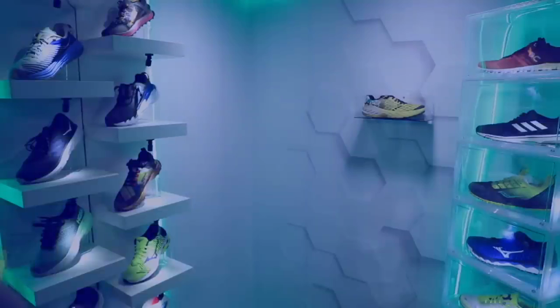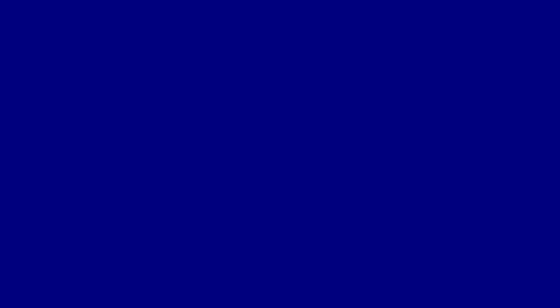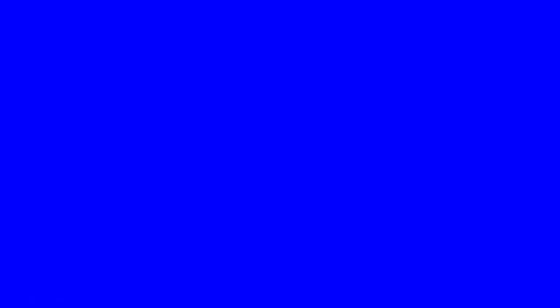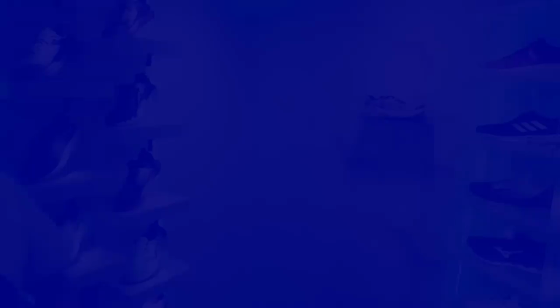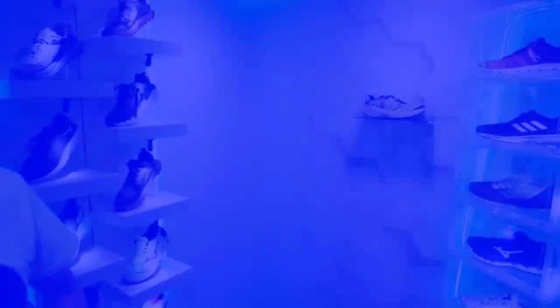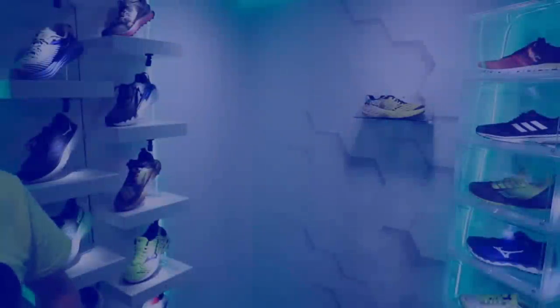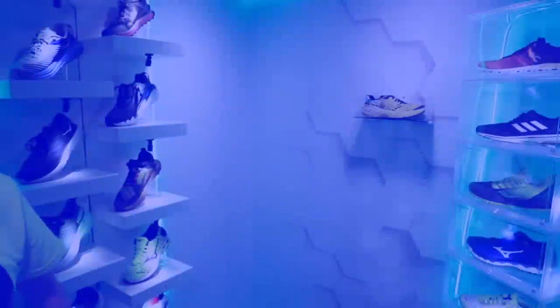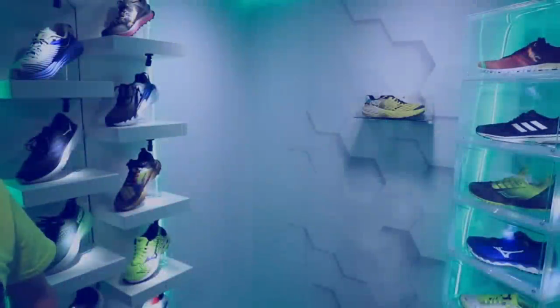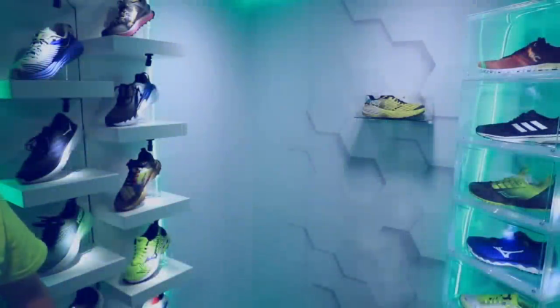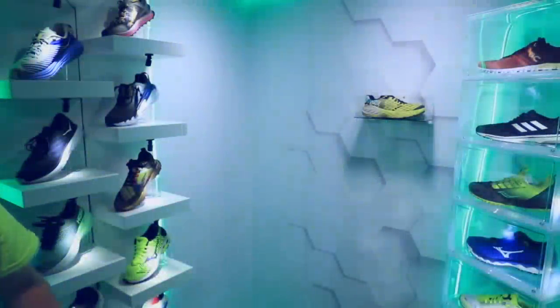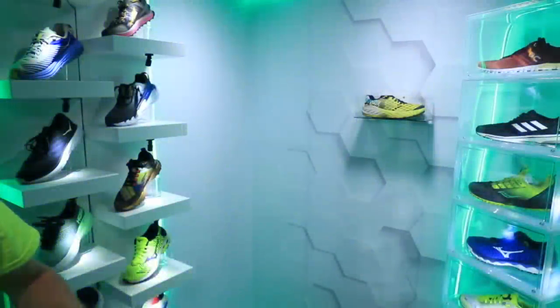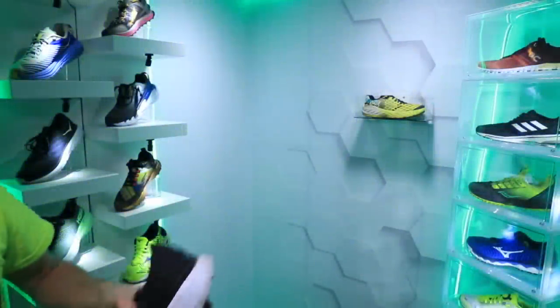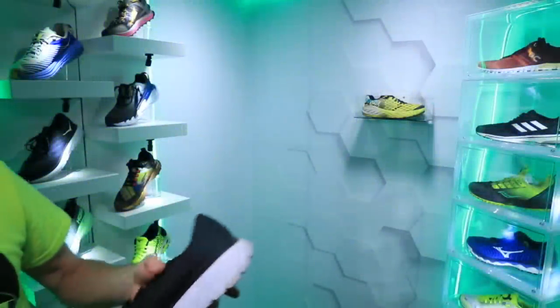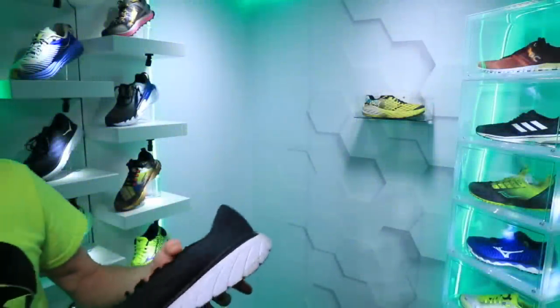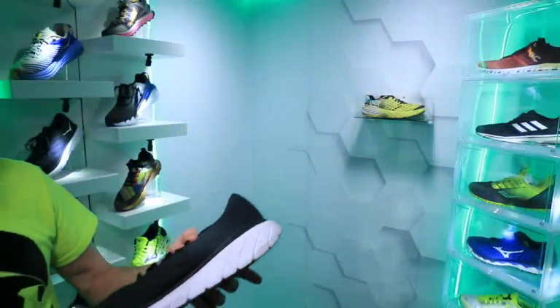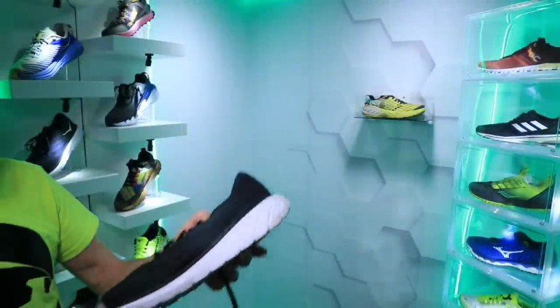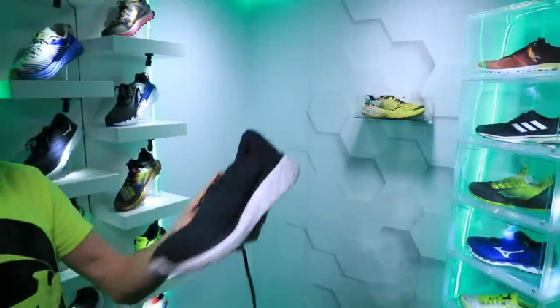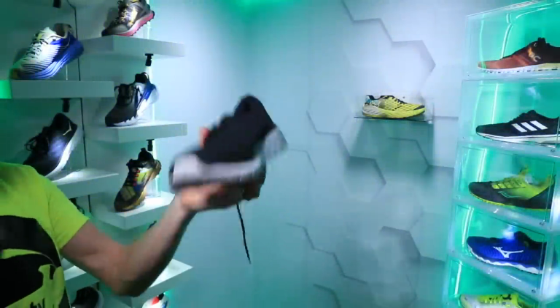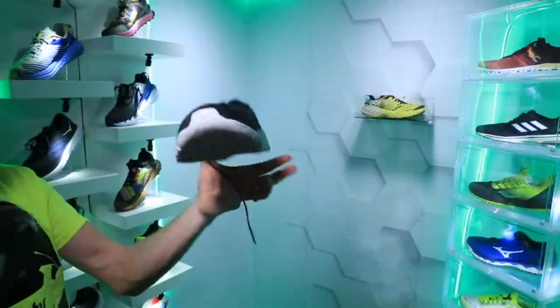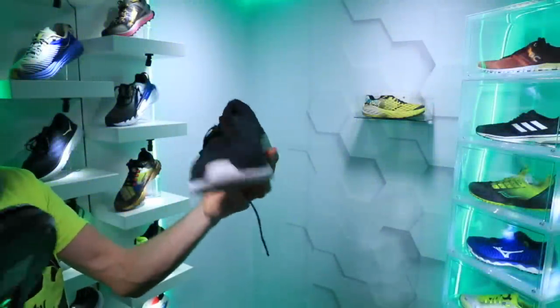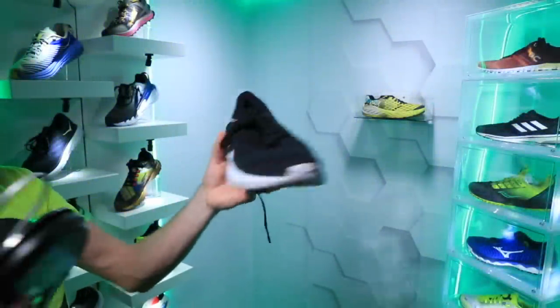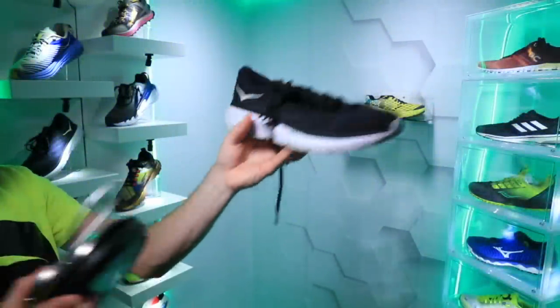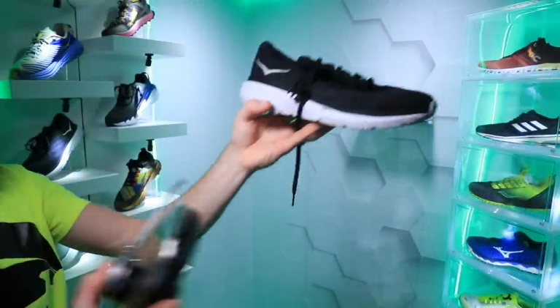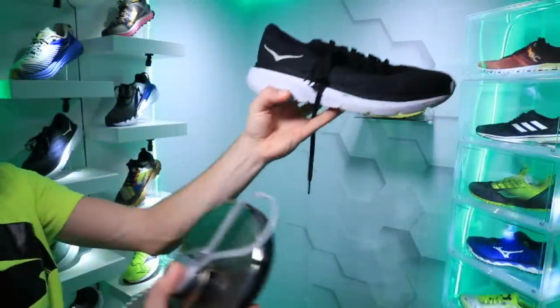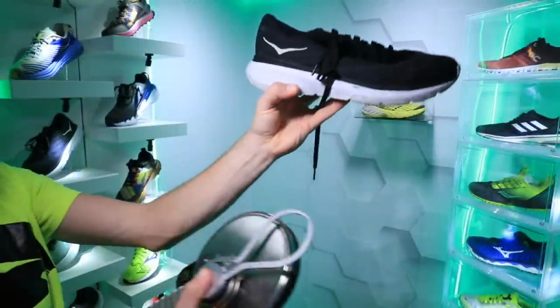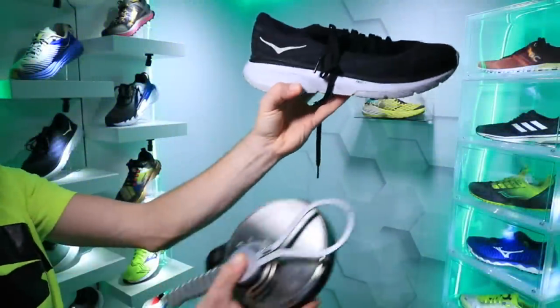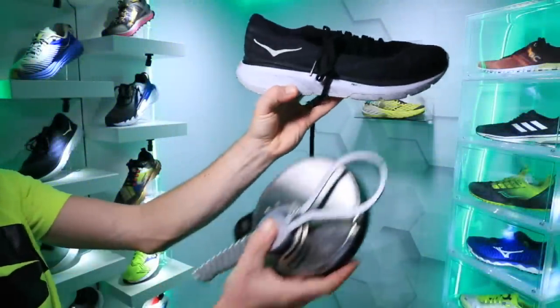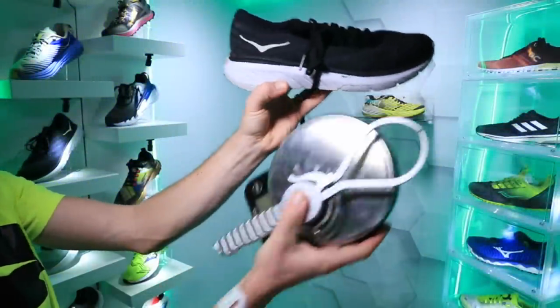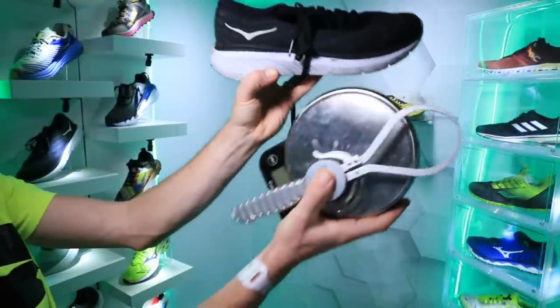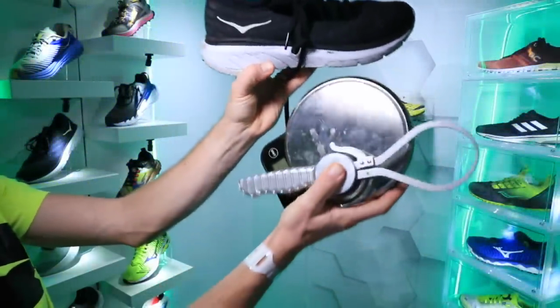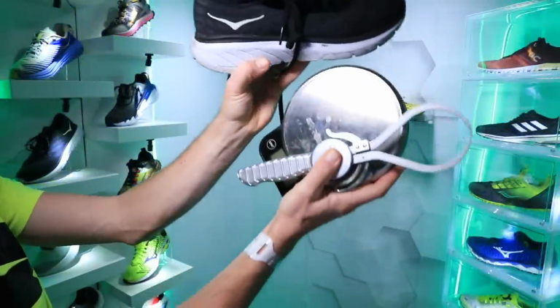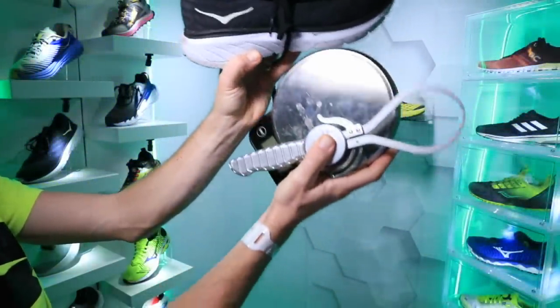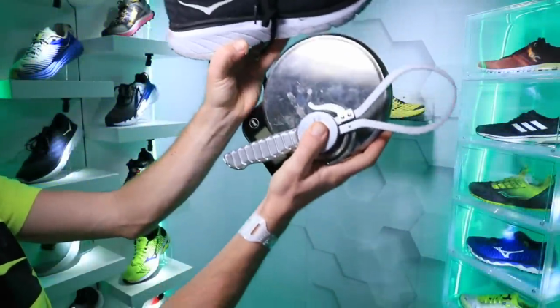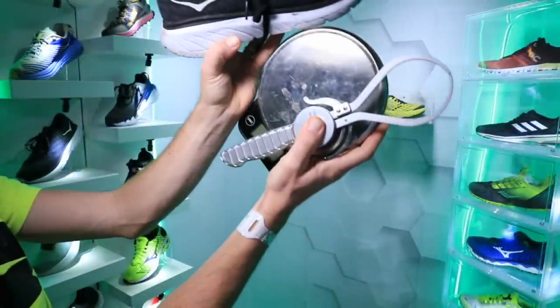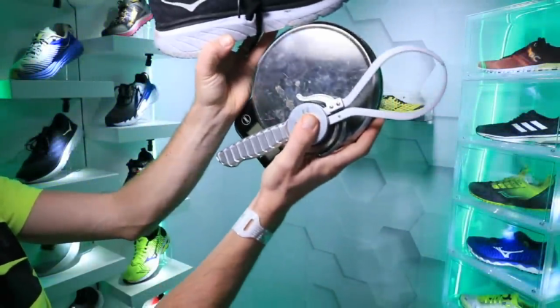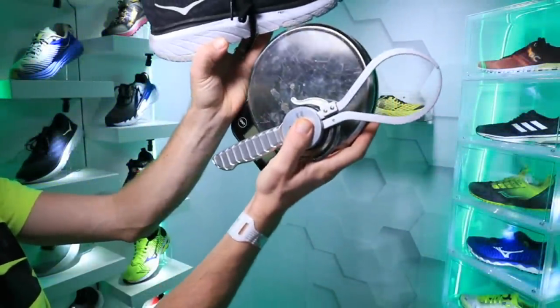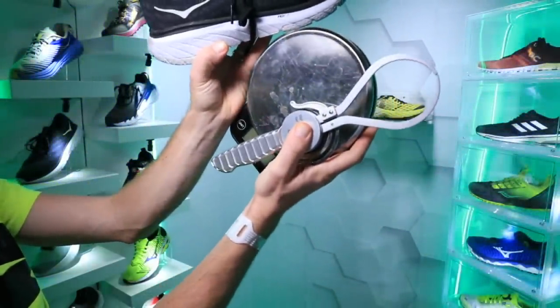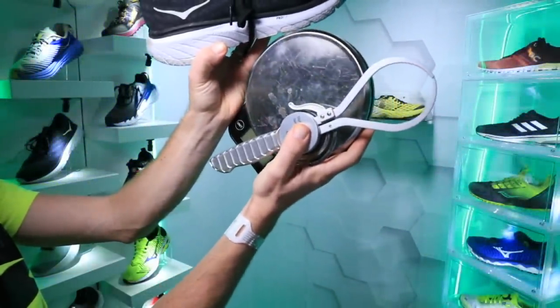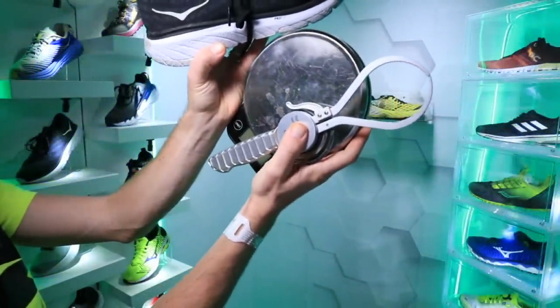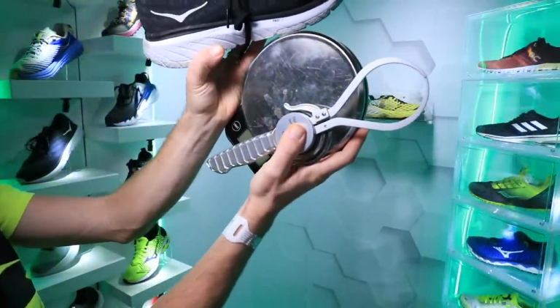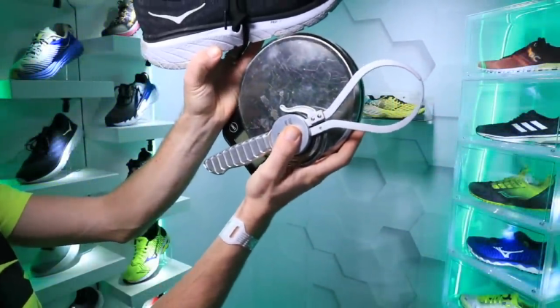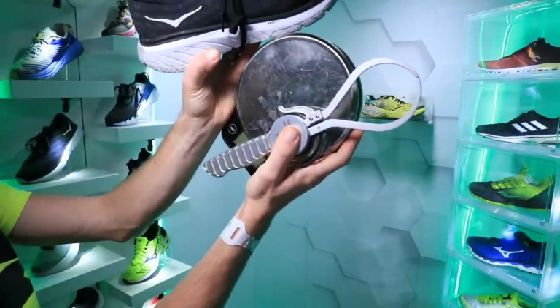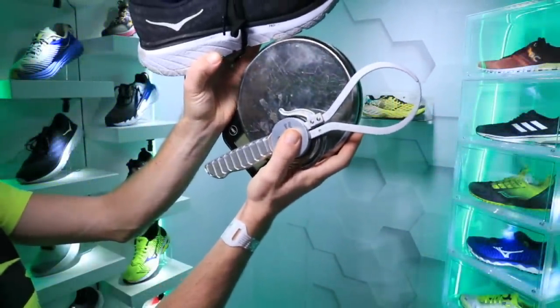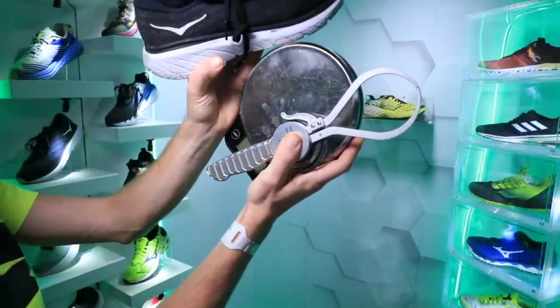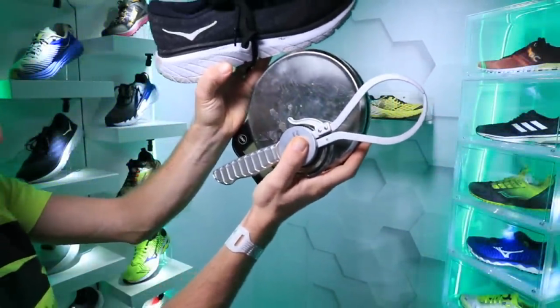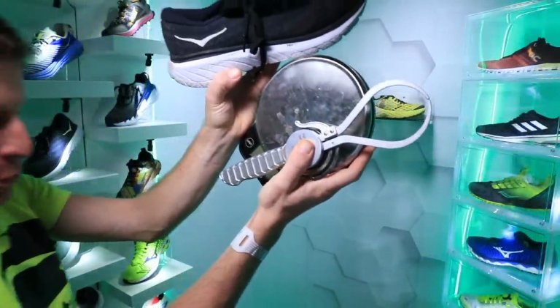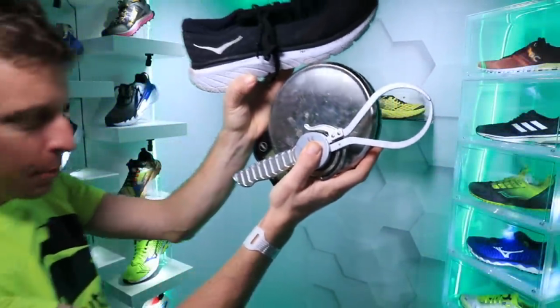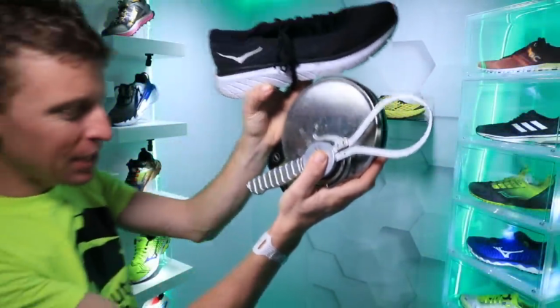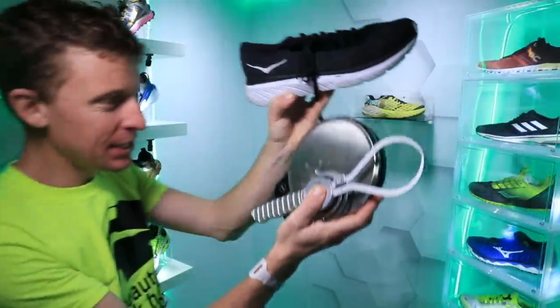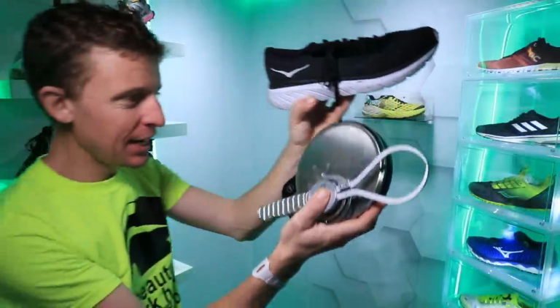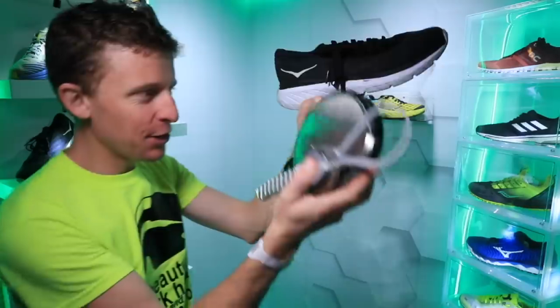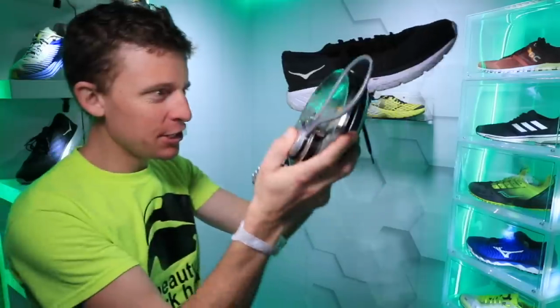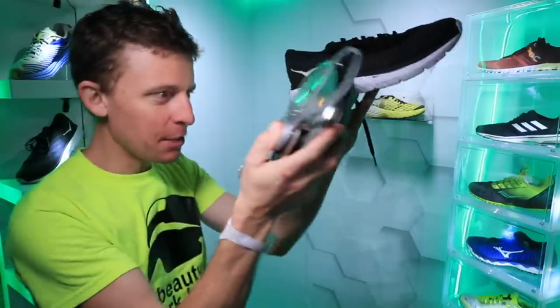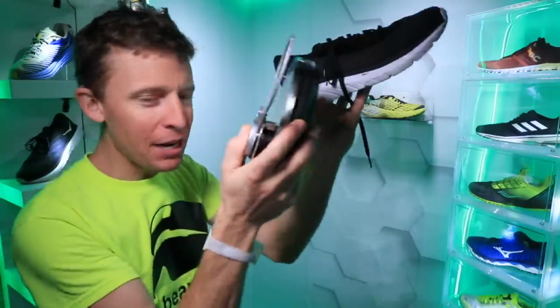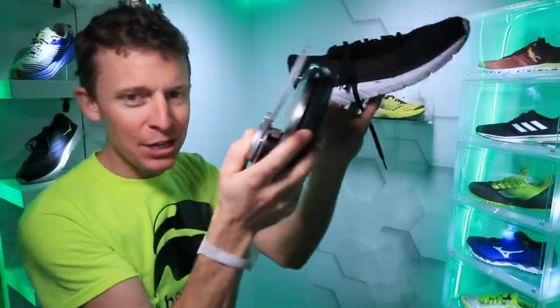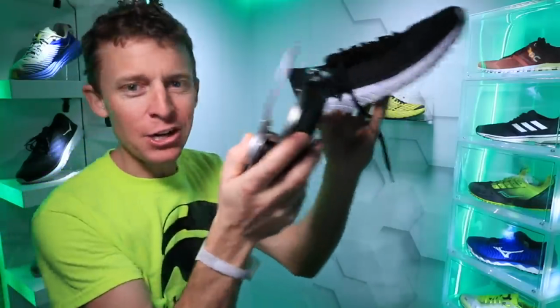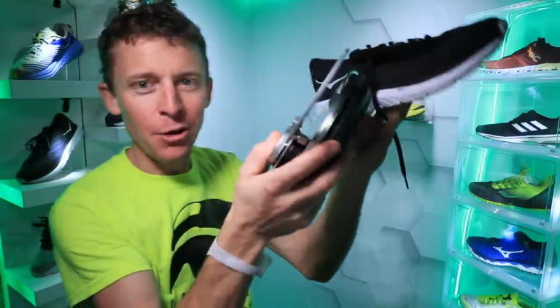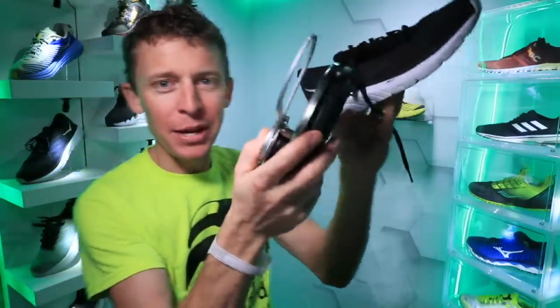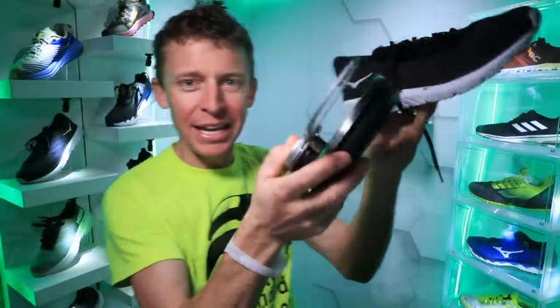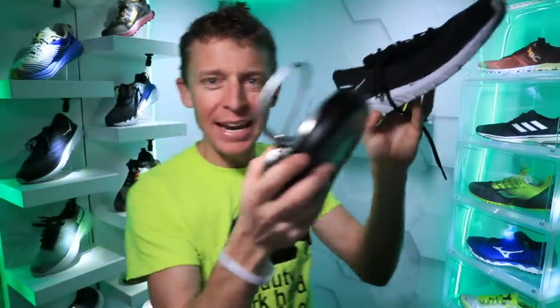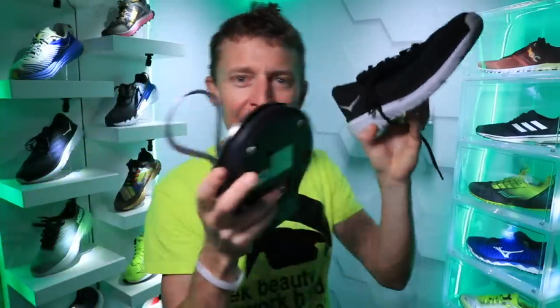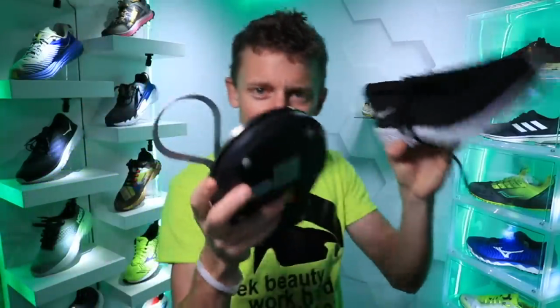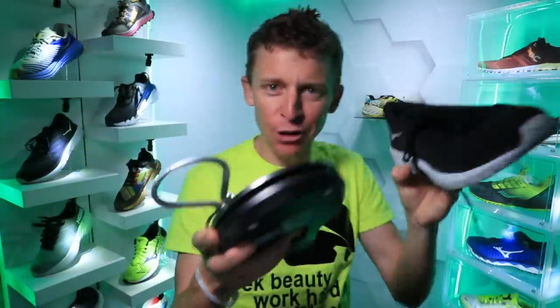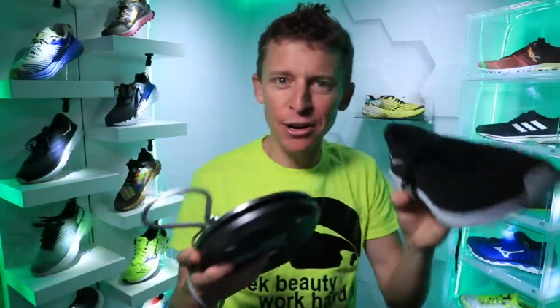And away we go. Alright, Hoka Cabu 3. We've got our instruments here to make sure we get accurate numbers.